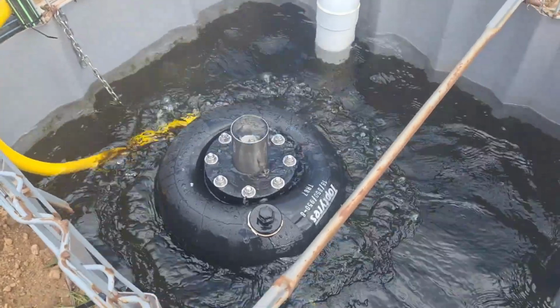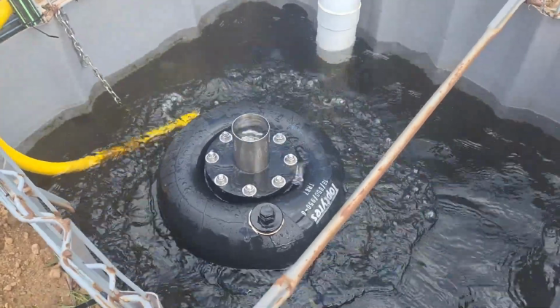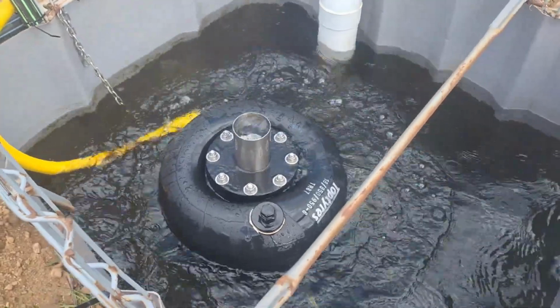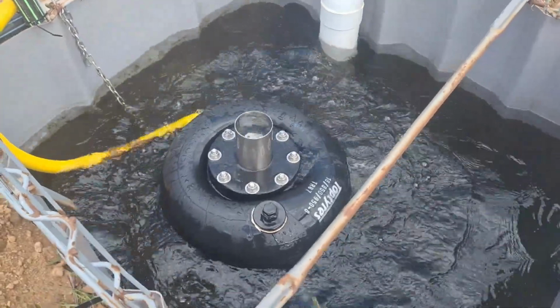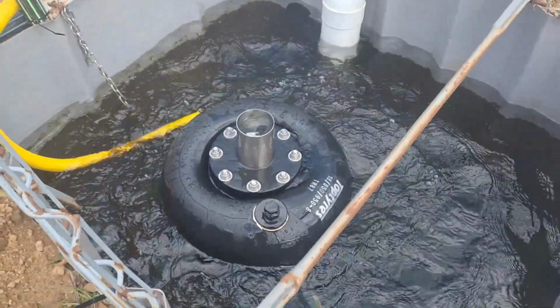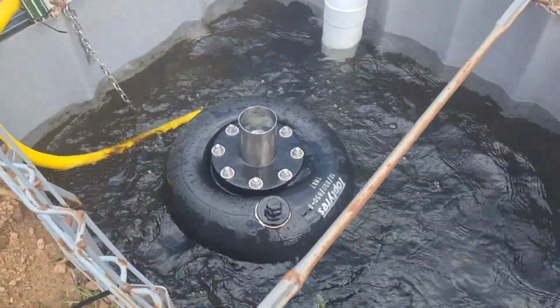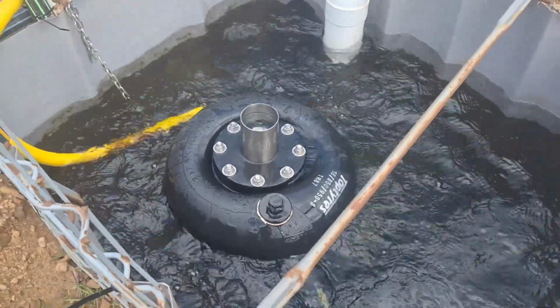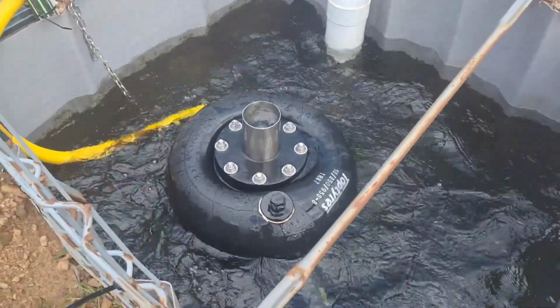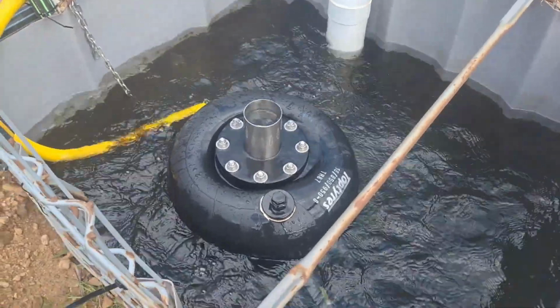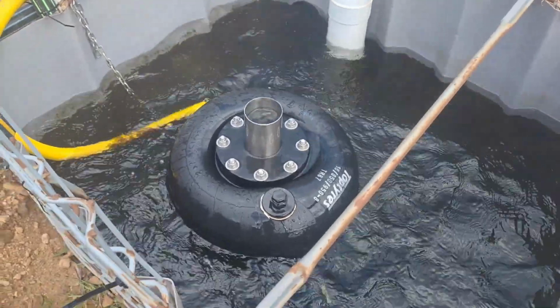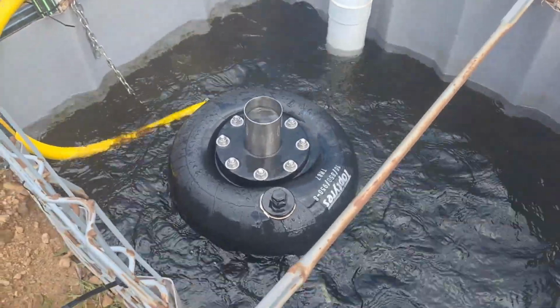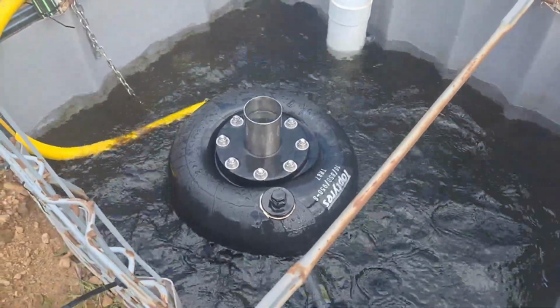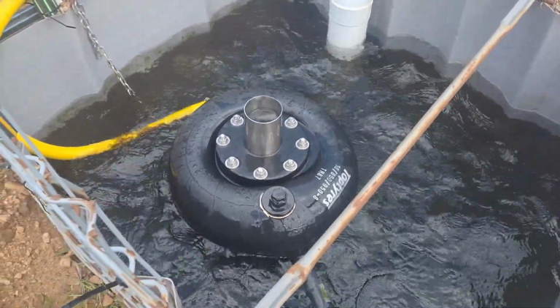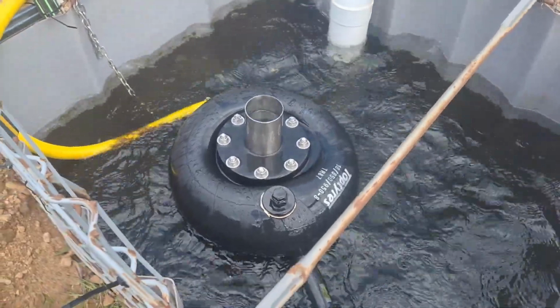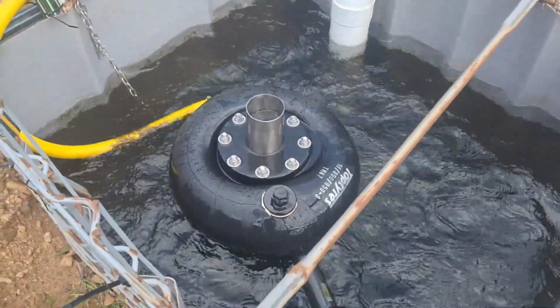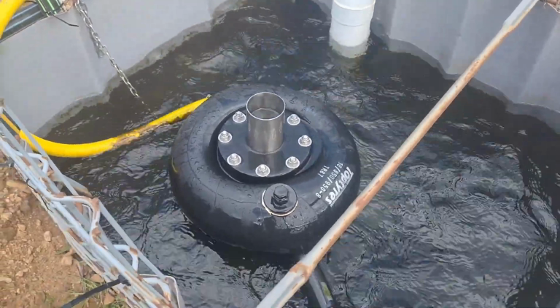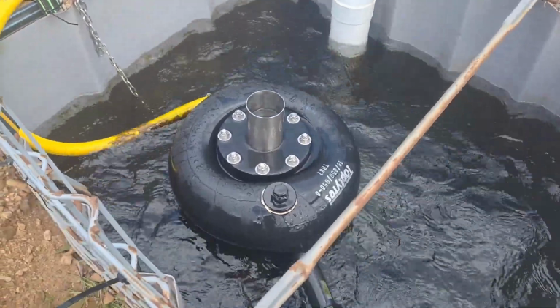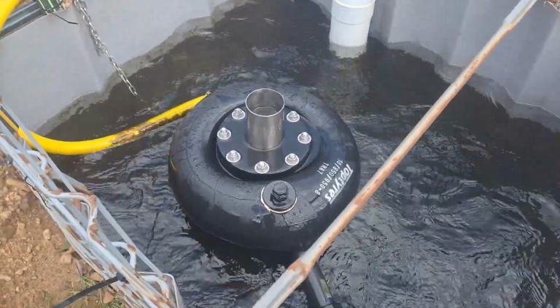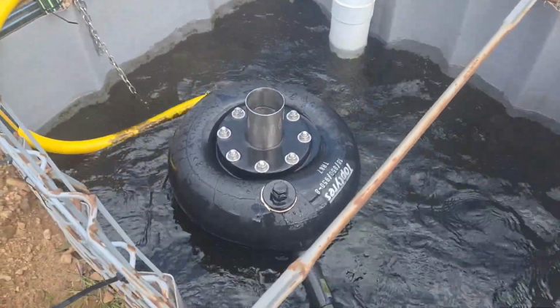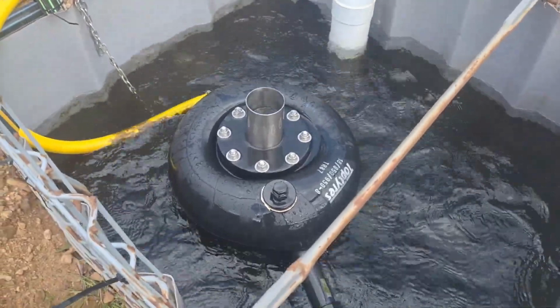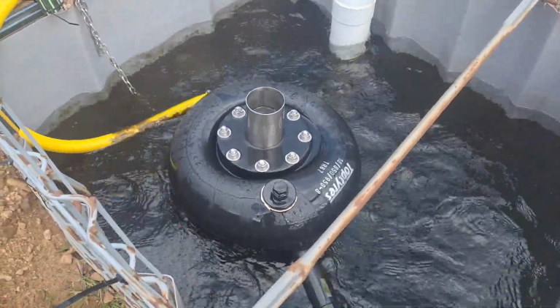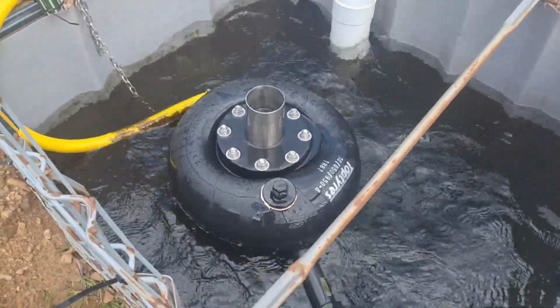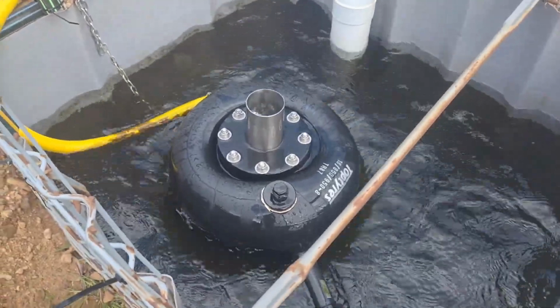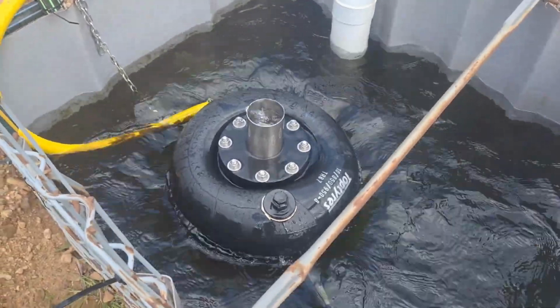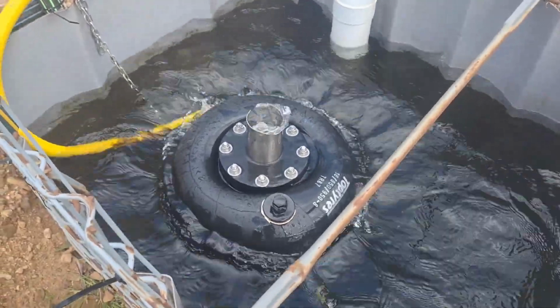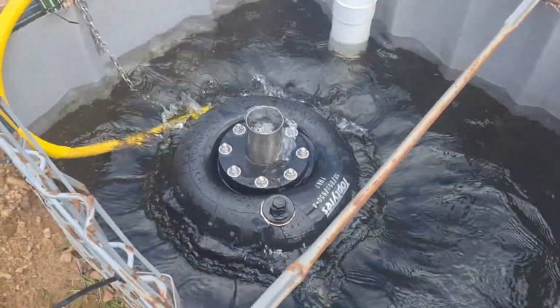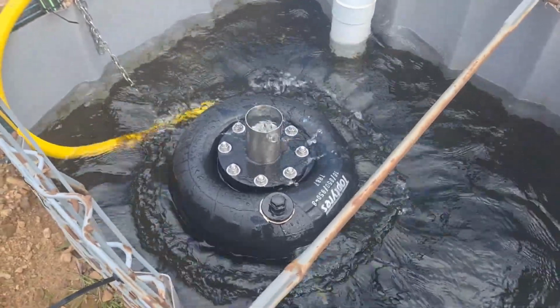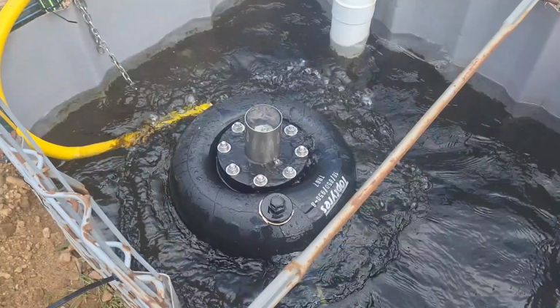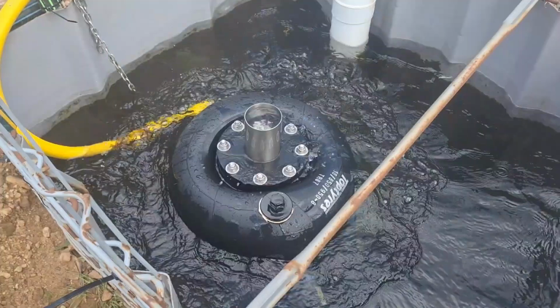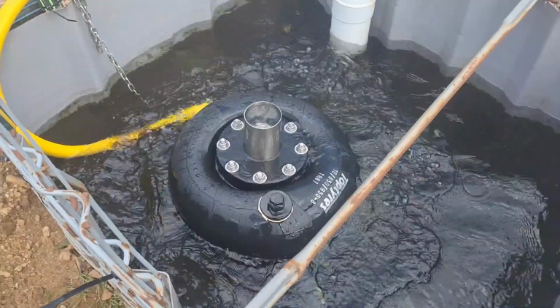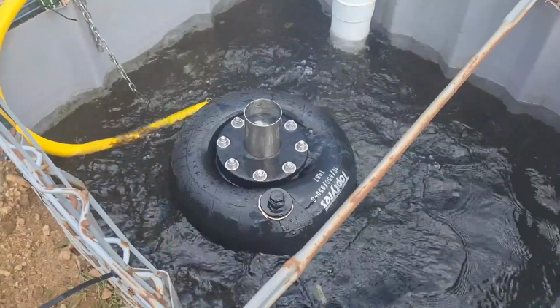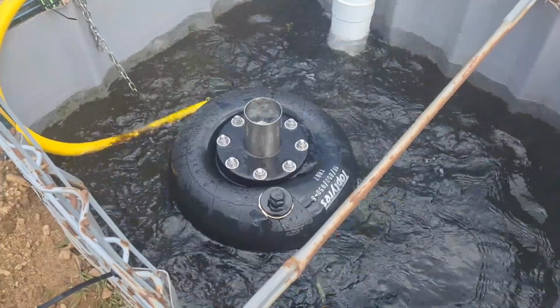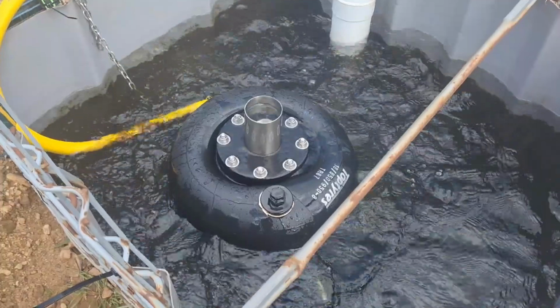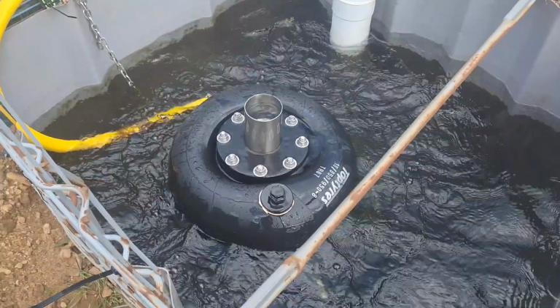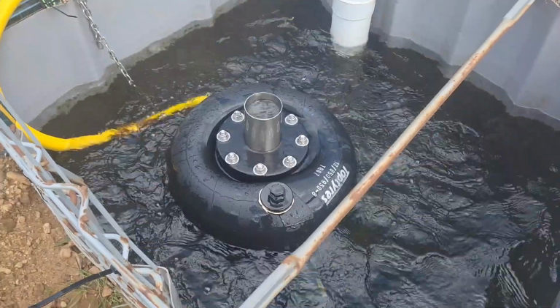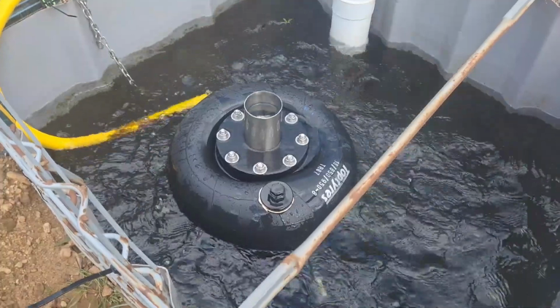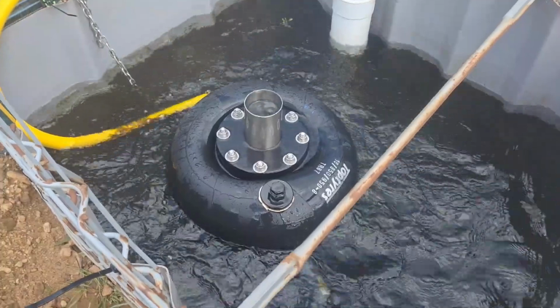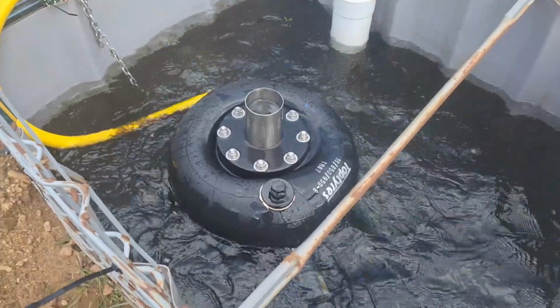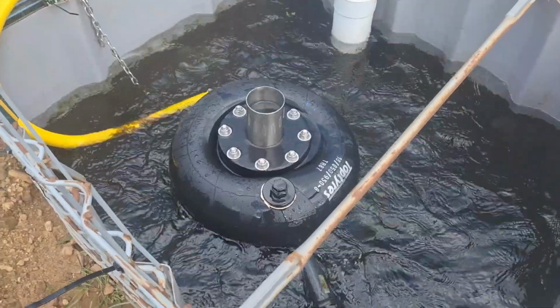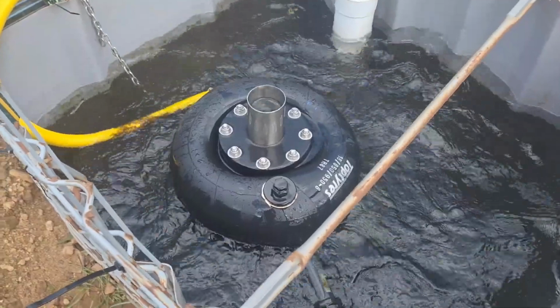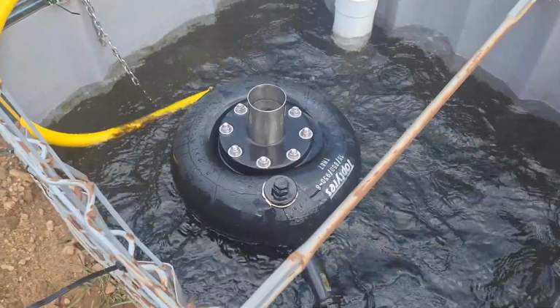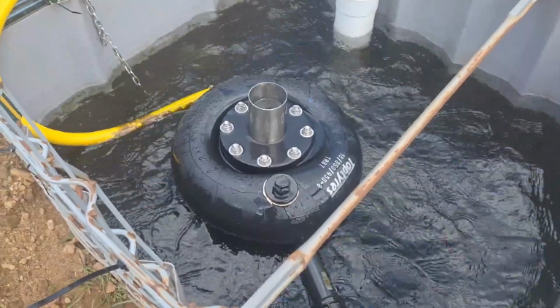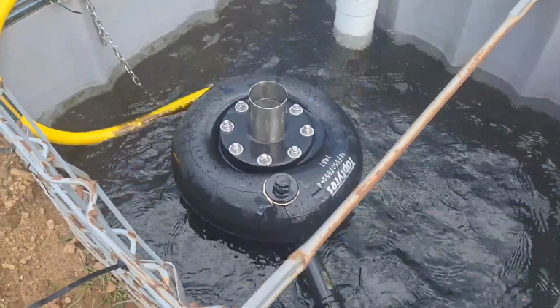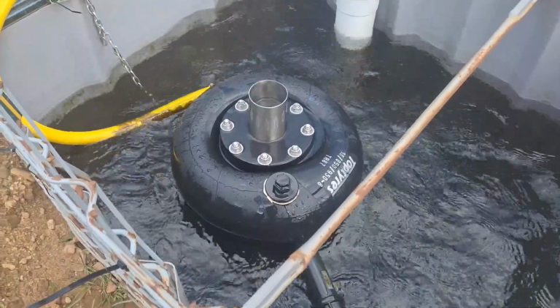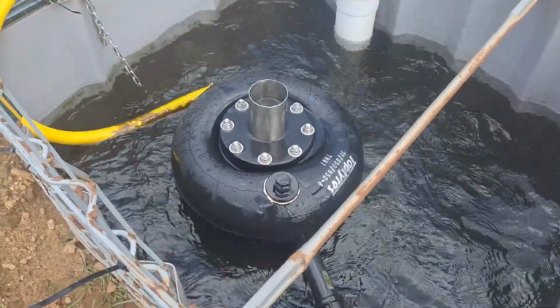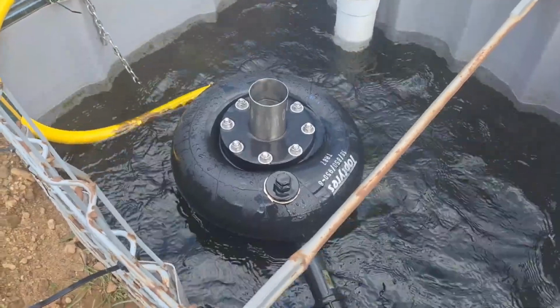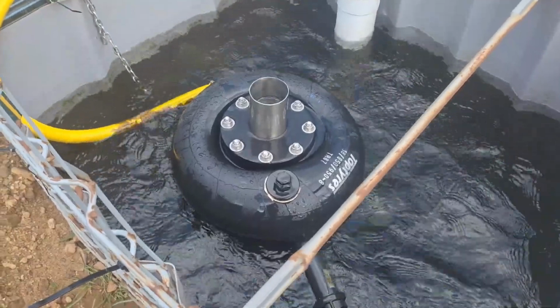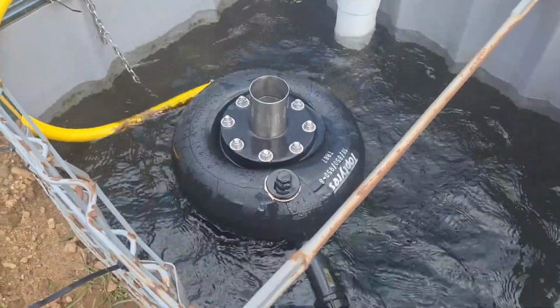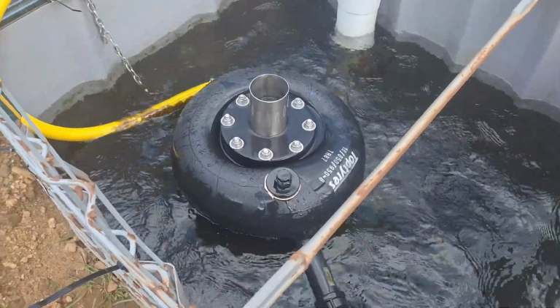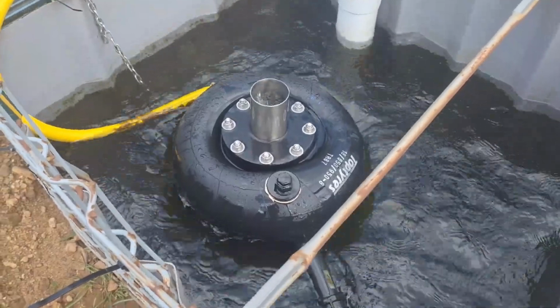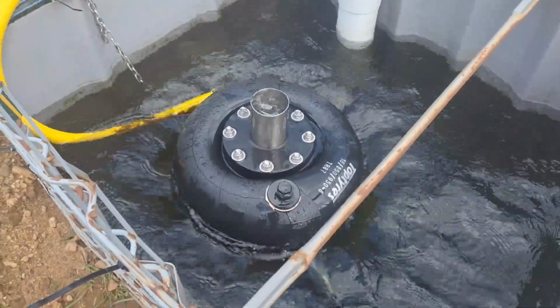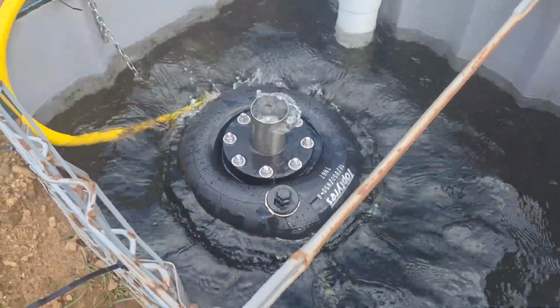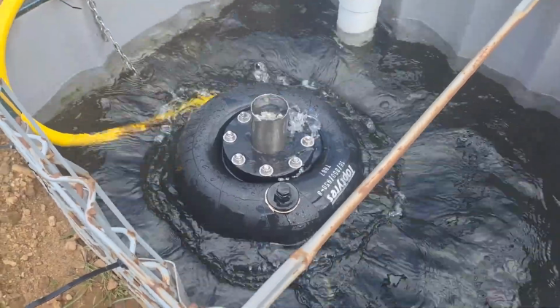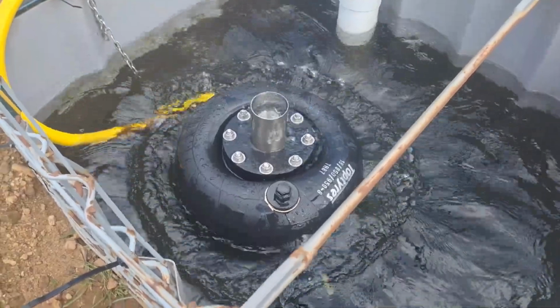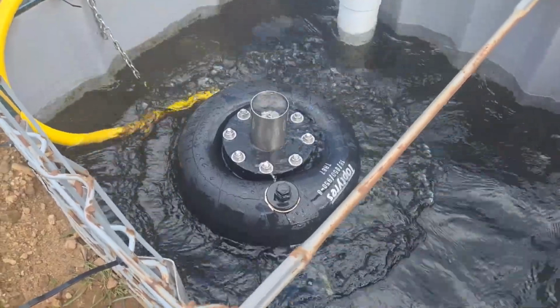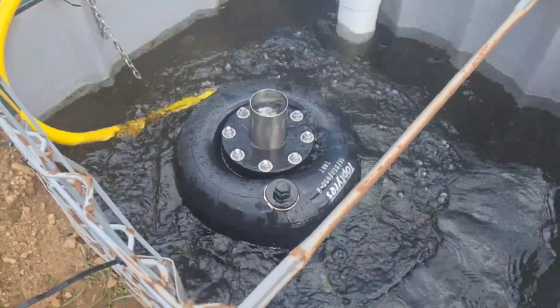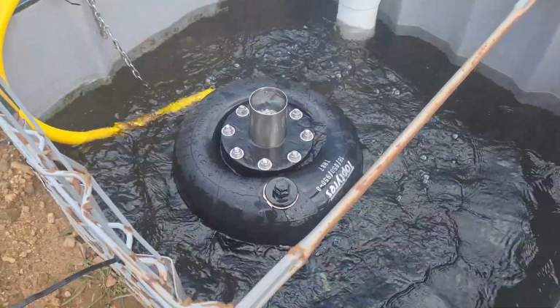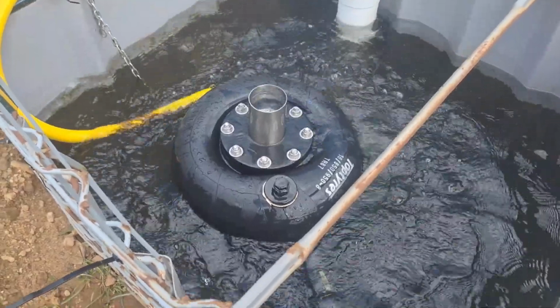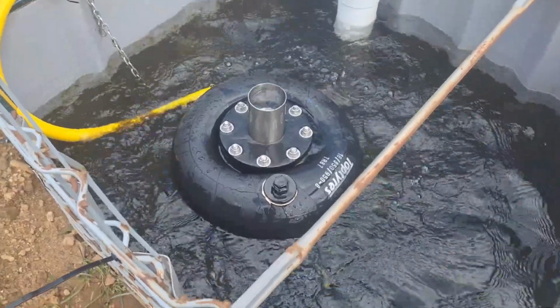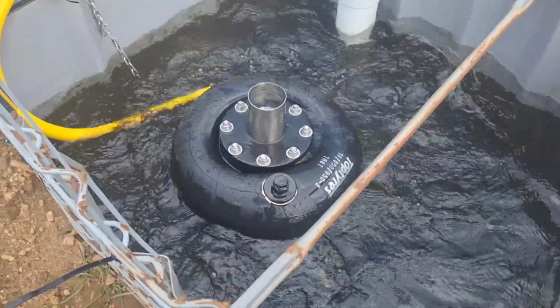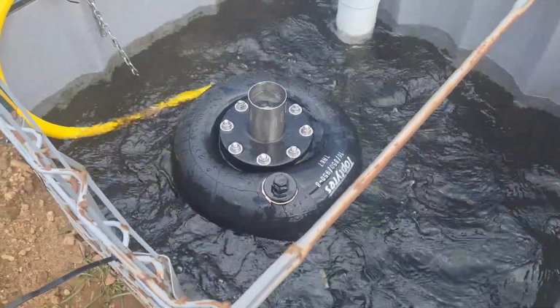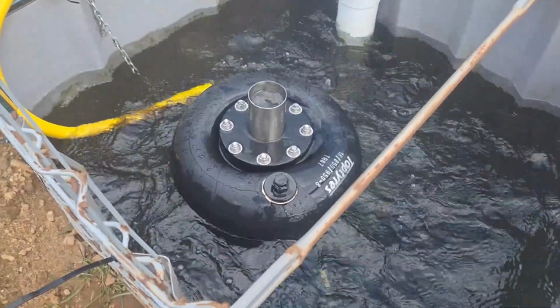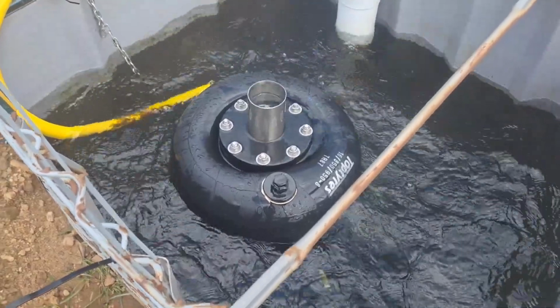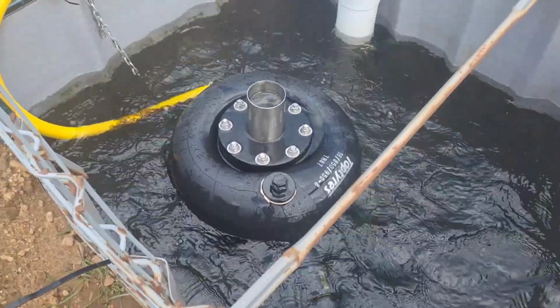It's nice and quiet because it's sitting deep in the water, so you're not hearing the exhaust on this one.